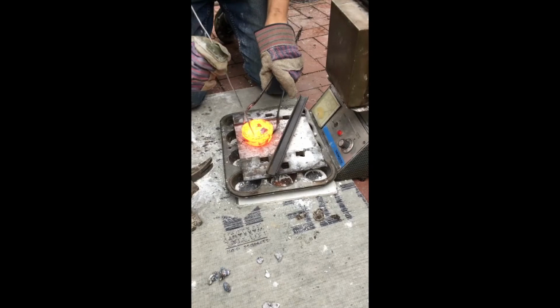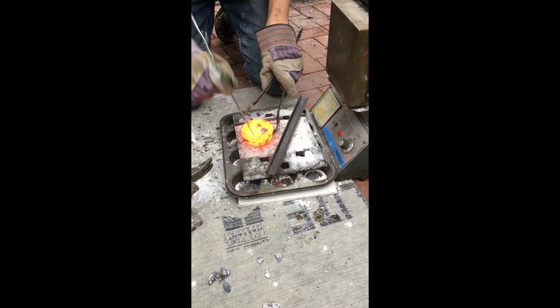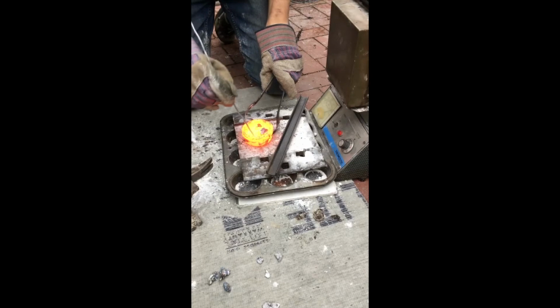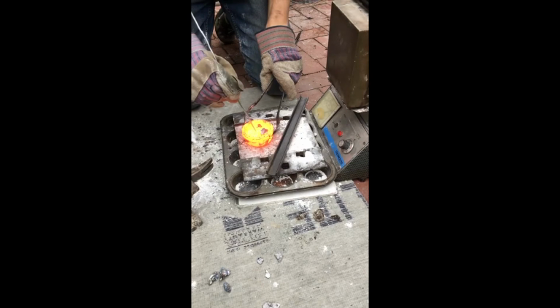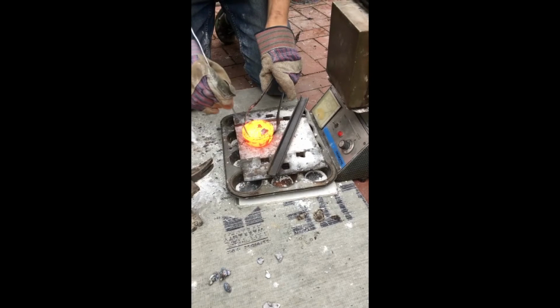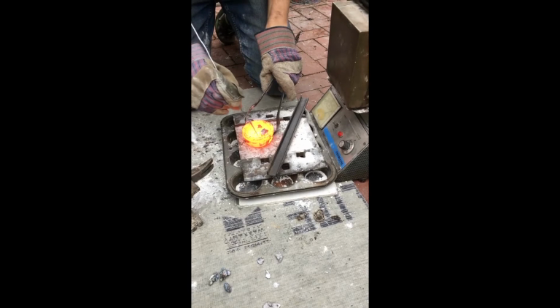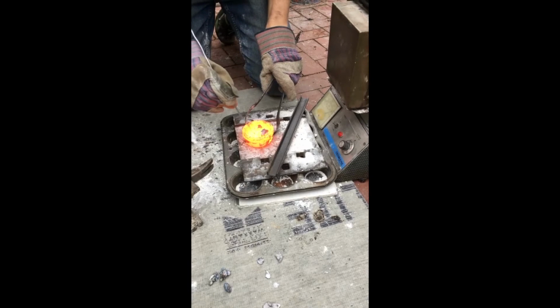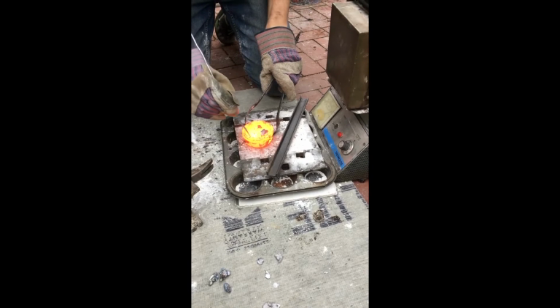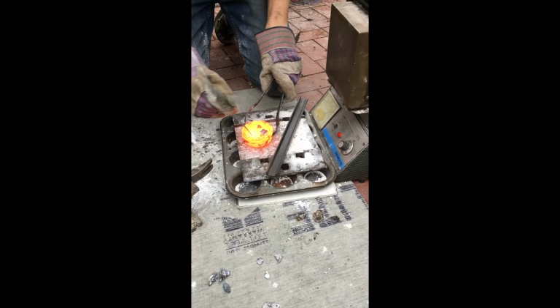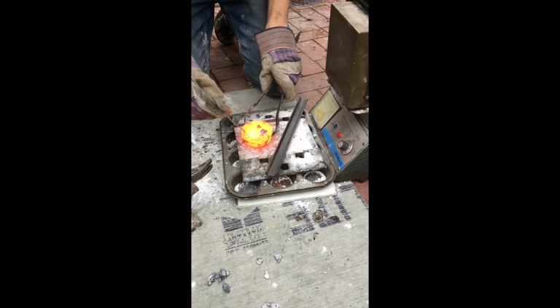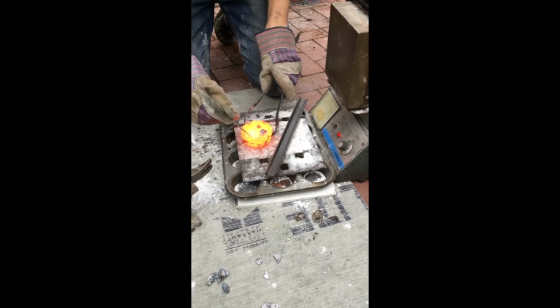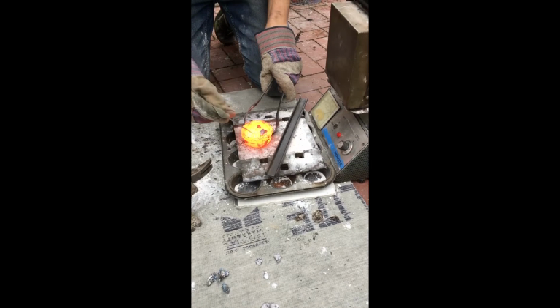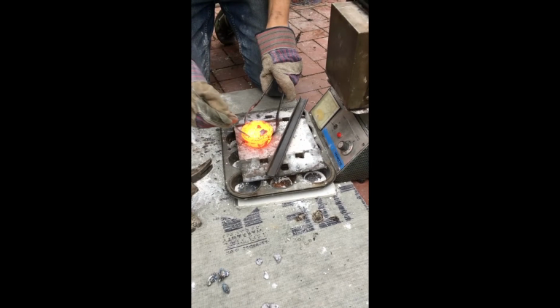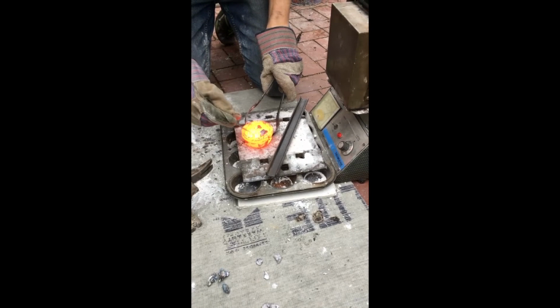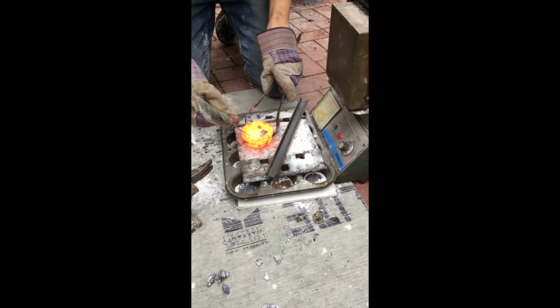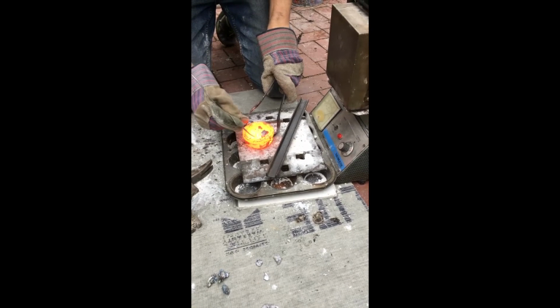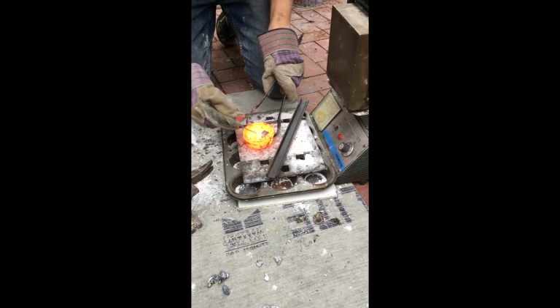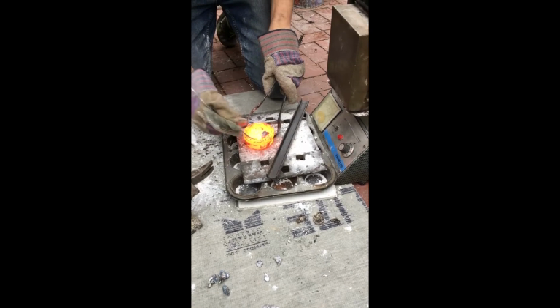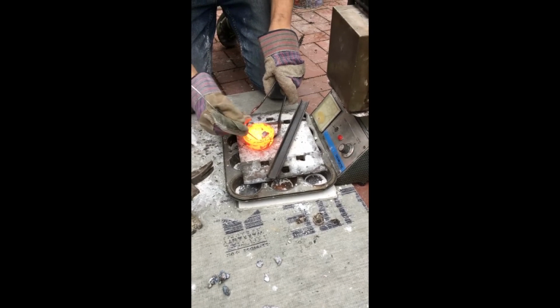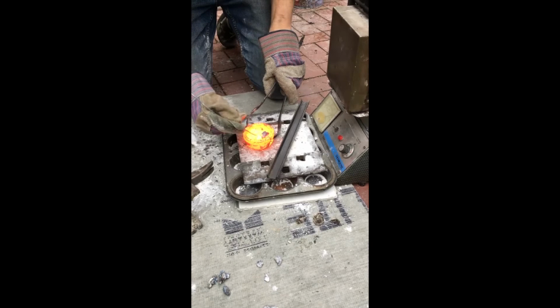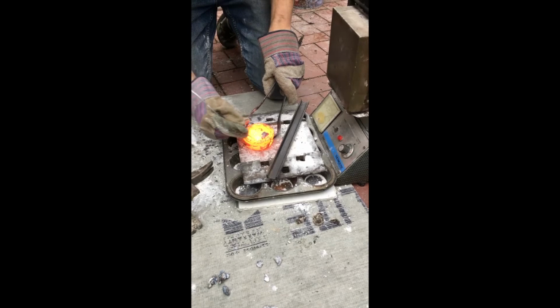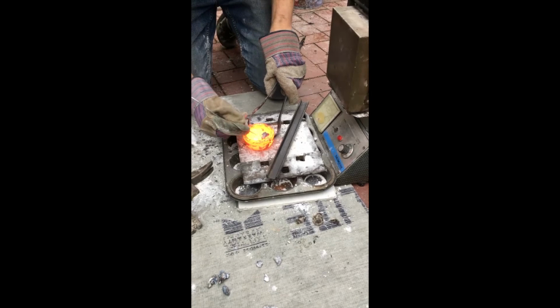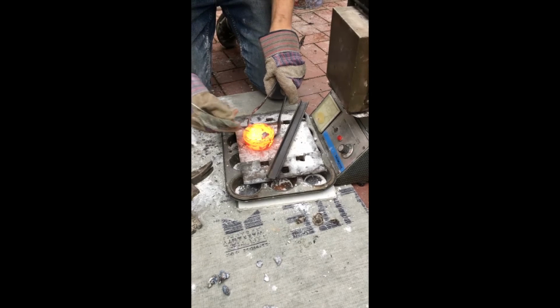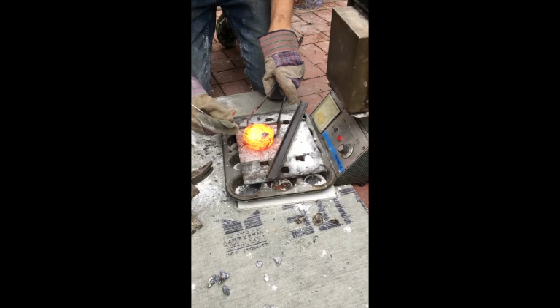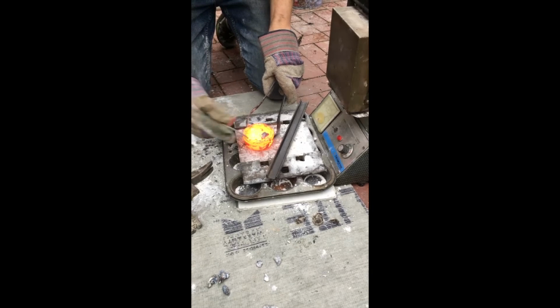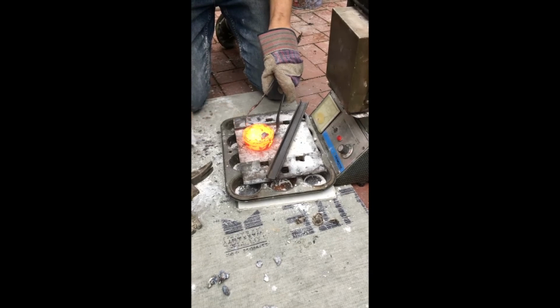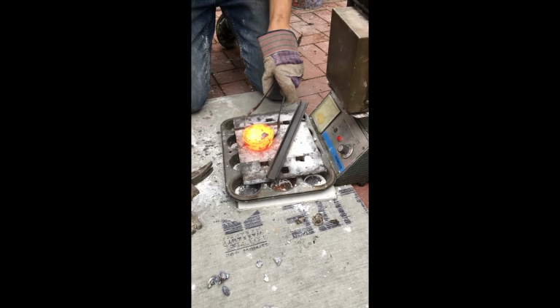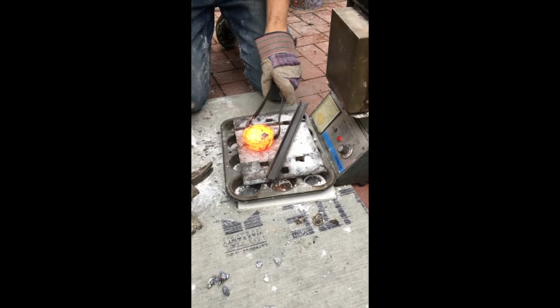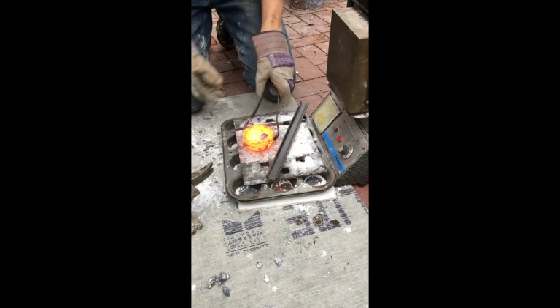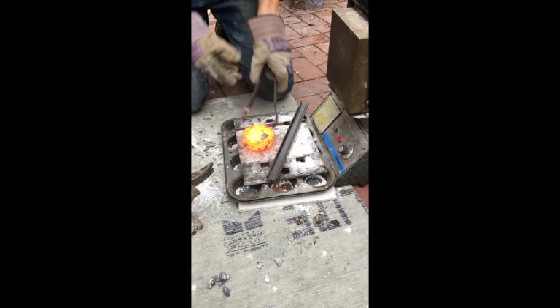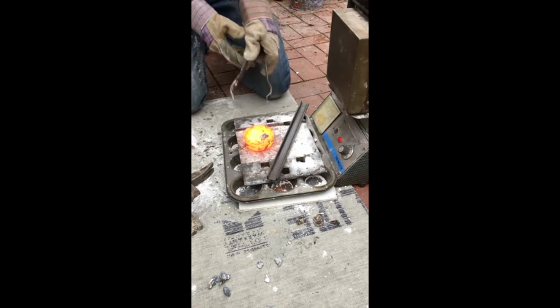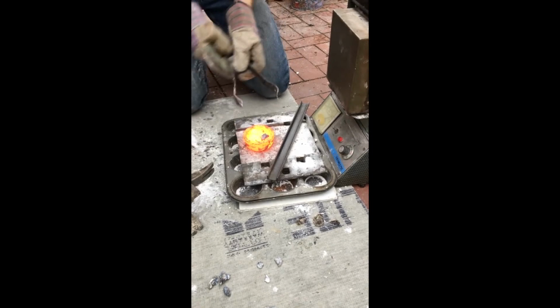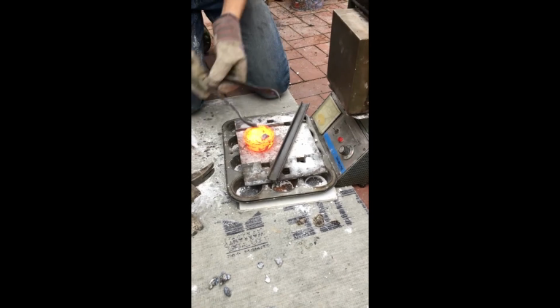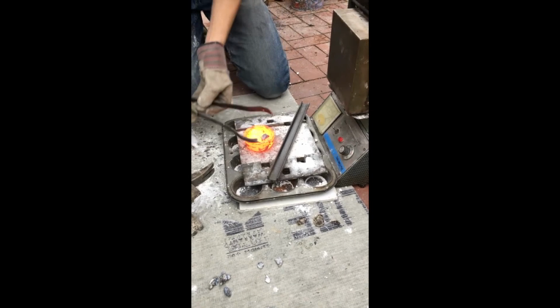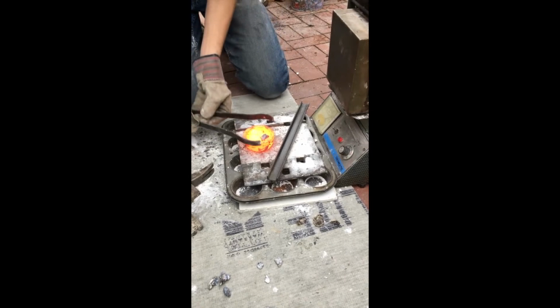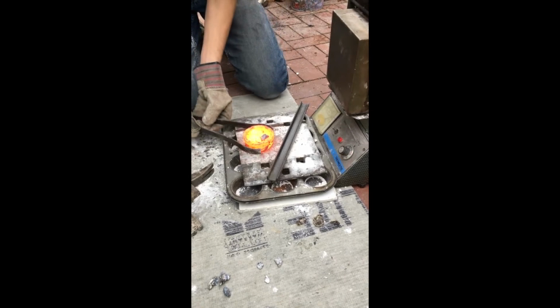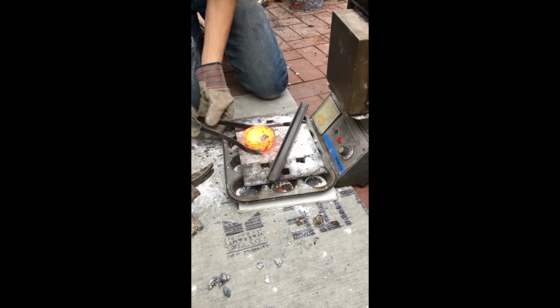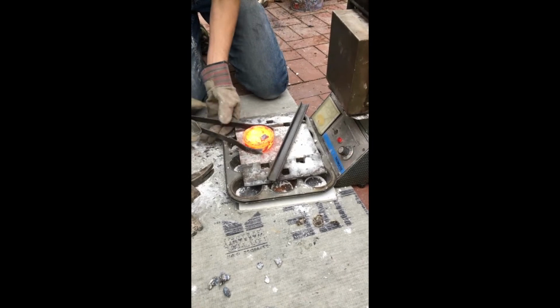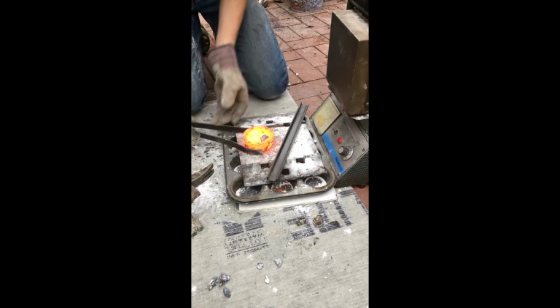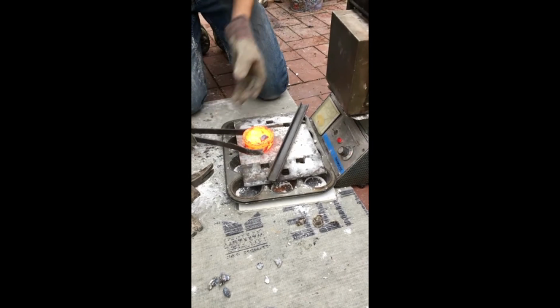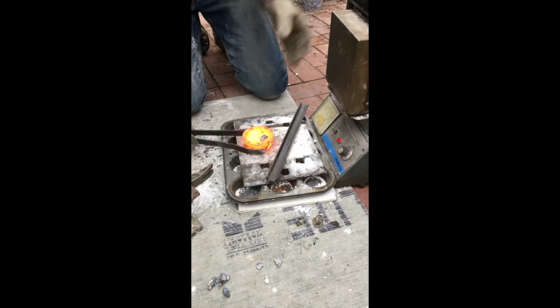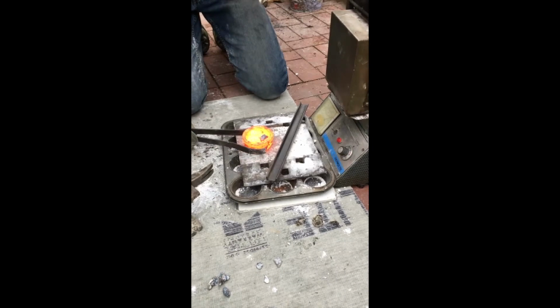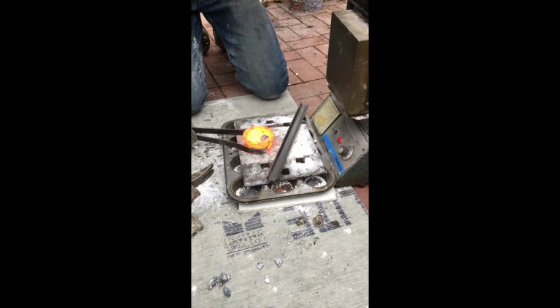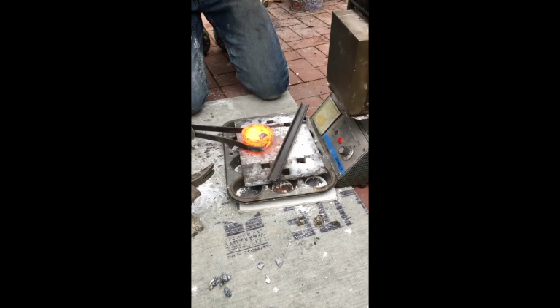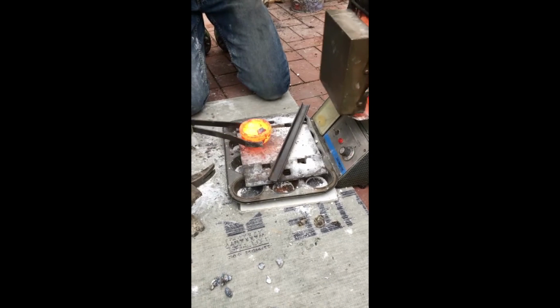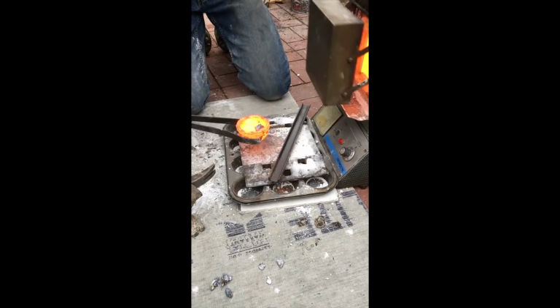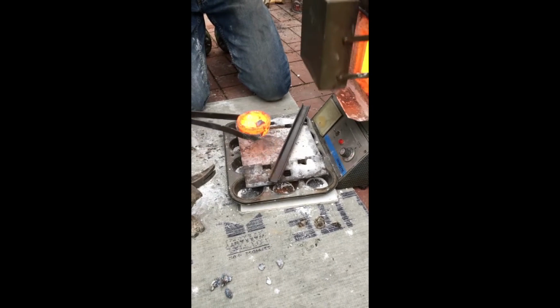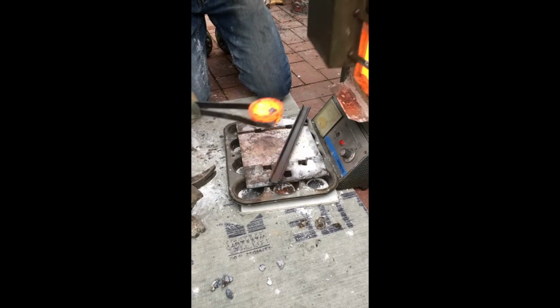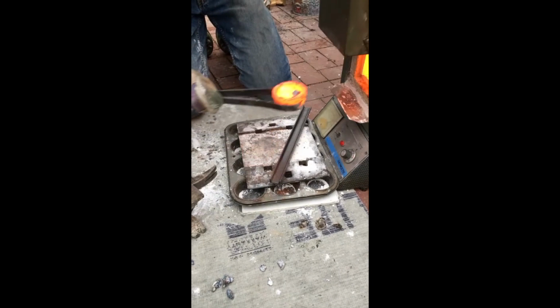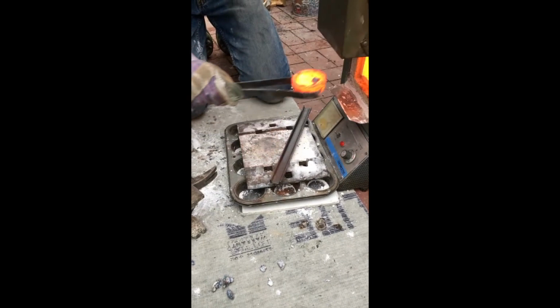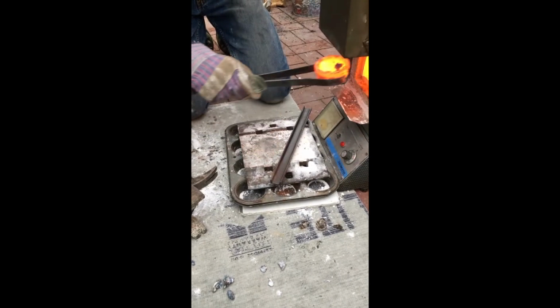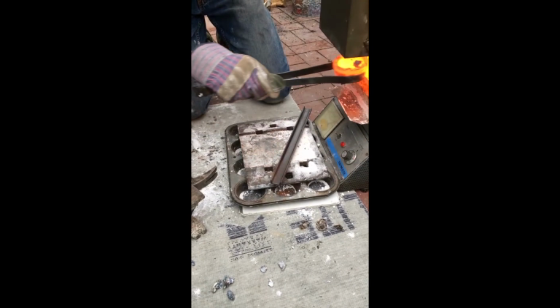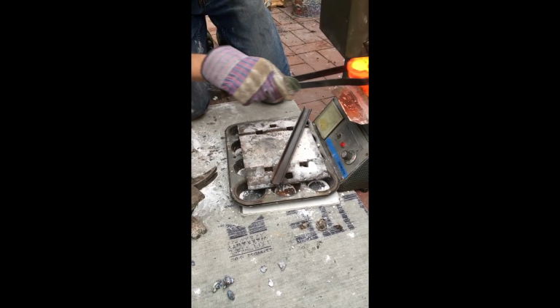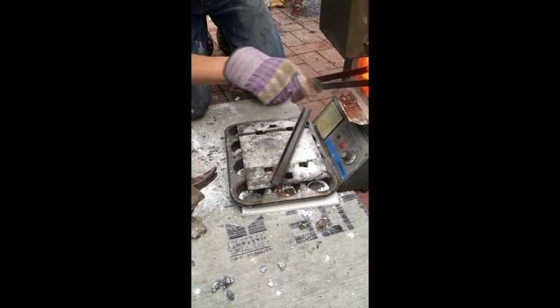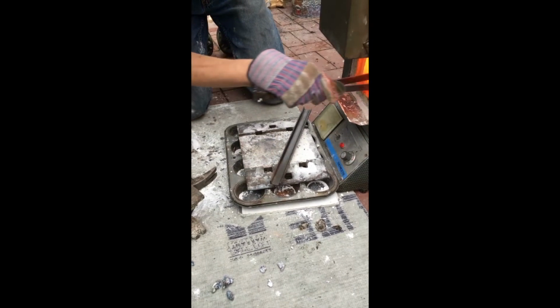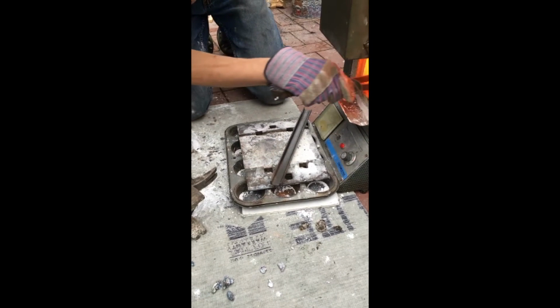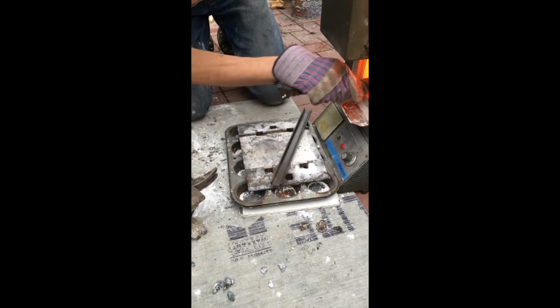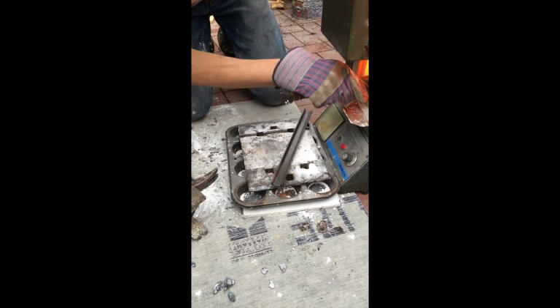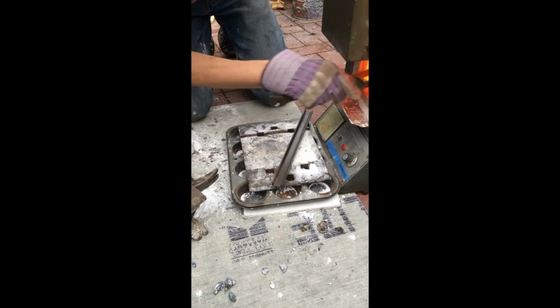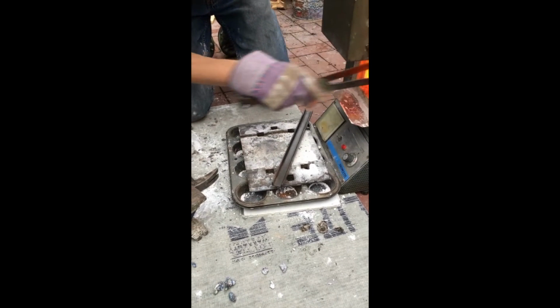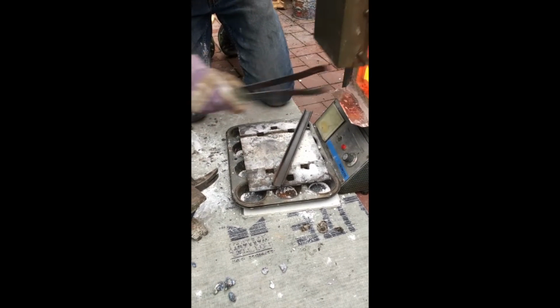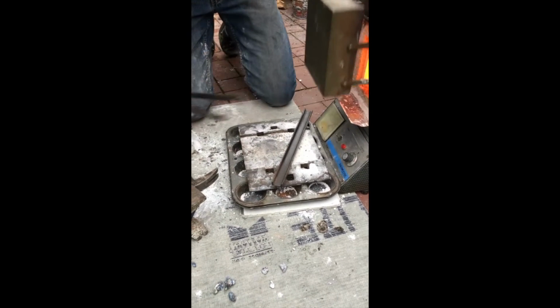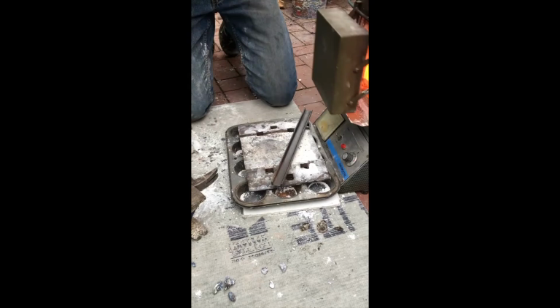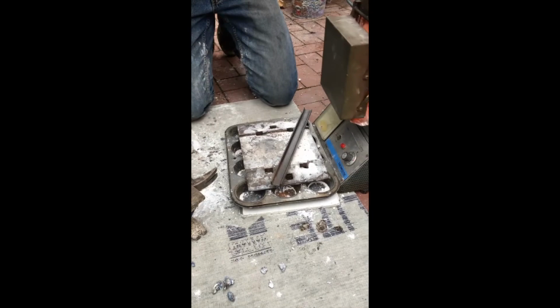That was really fun, but I'm going to try again. This time I'm stirring the molten copper with the aluminum wire to try to get it to alloy.